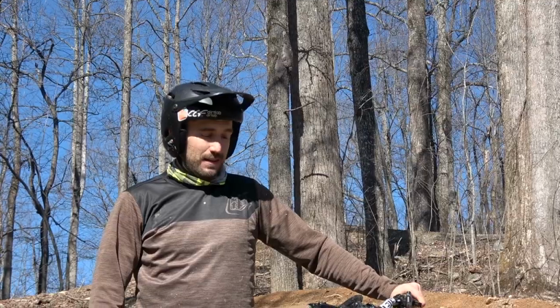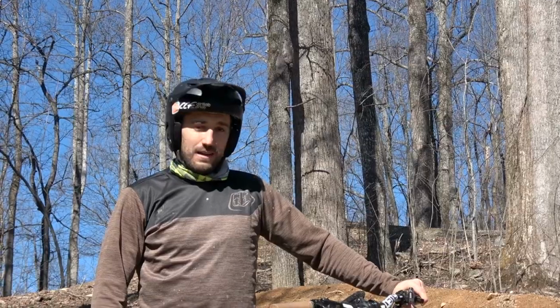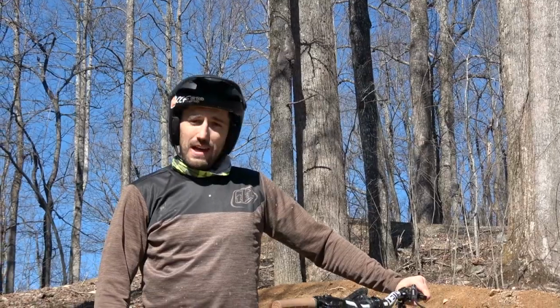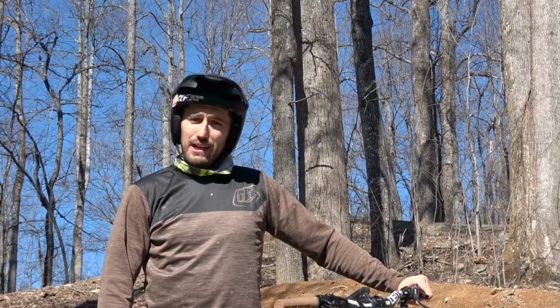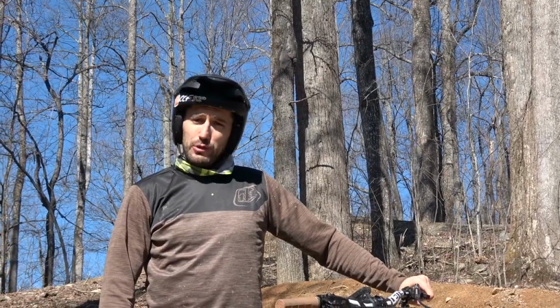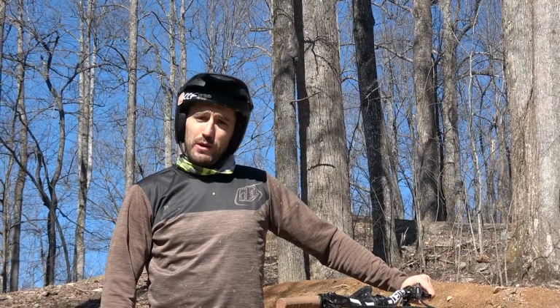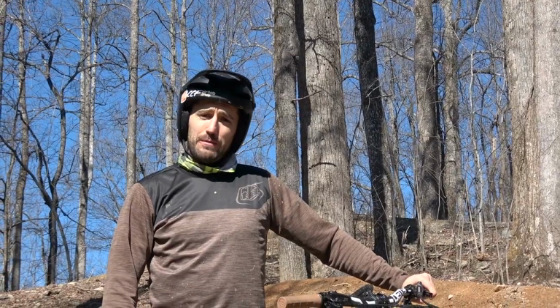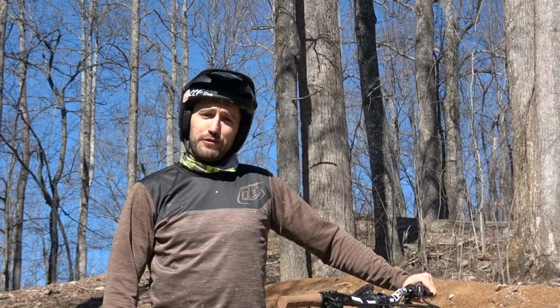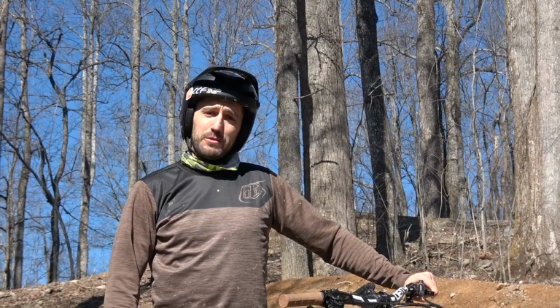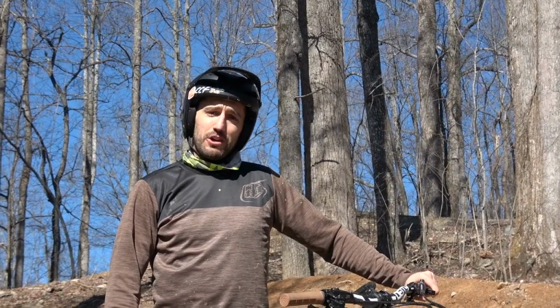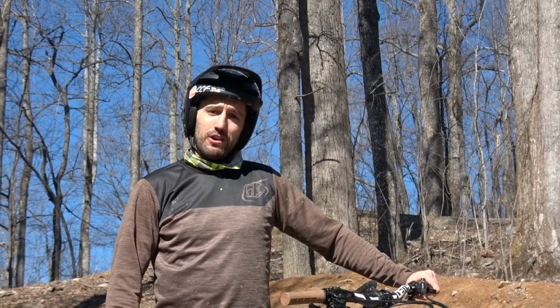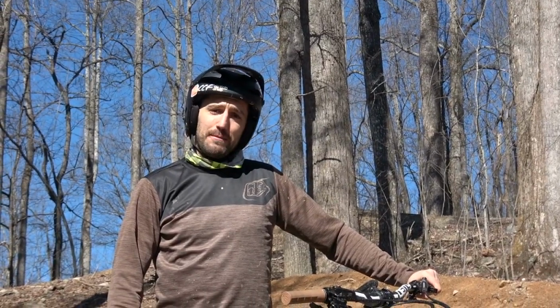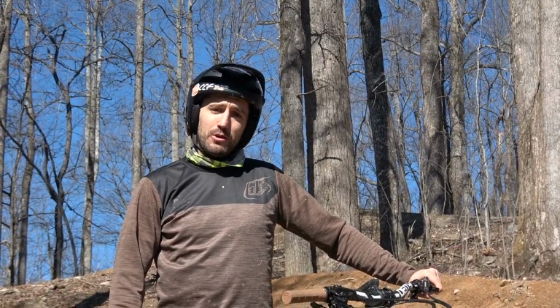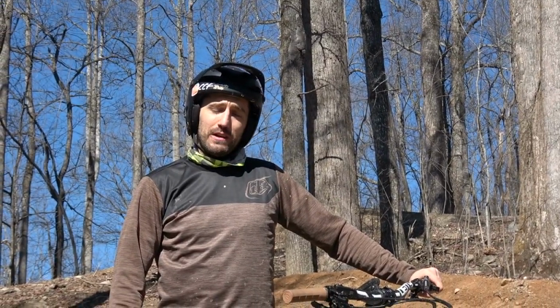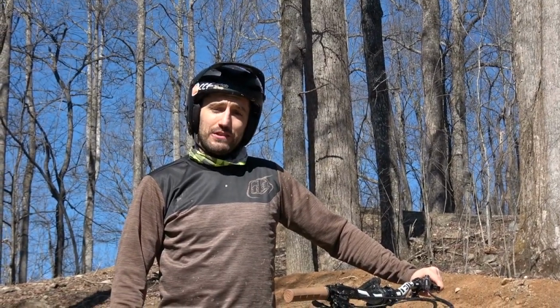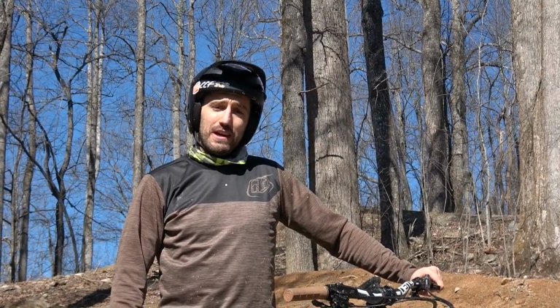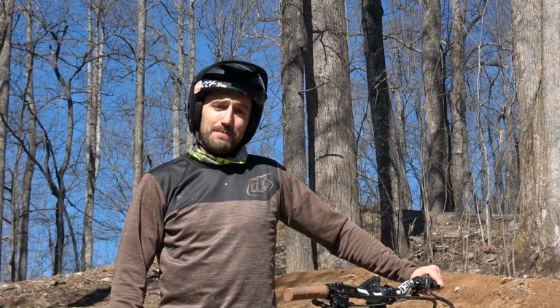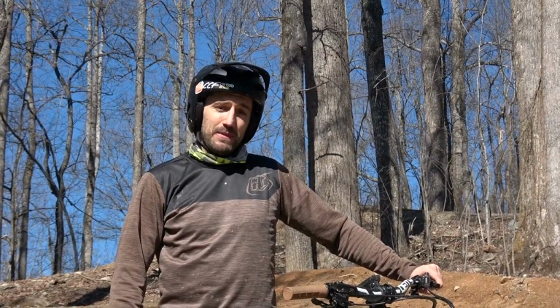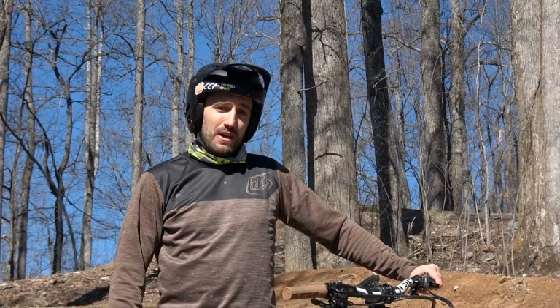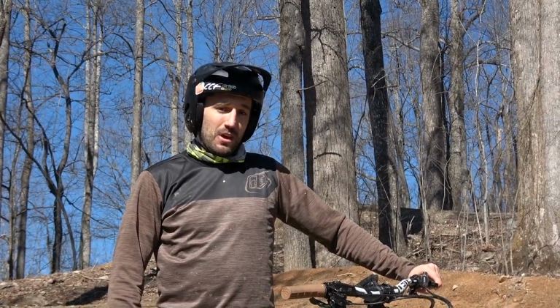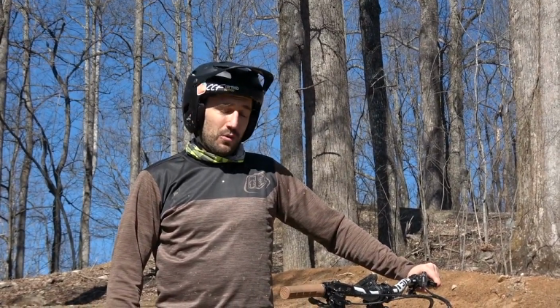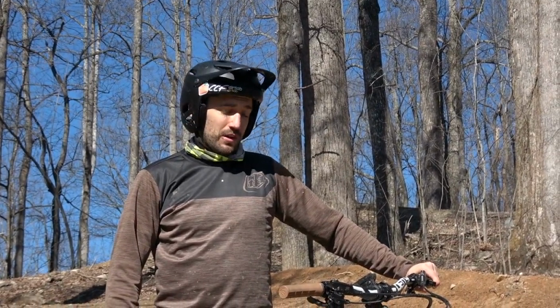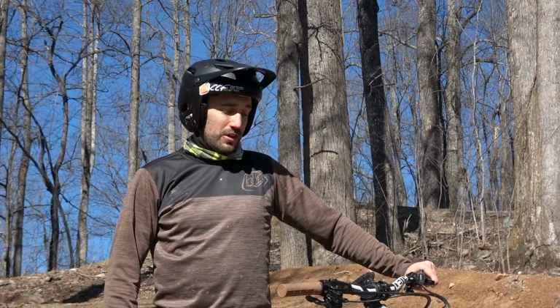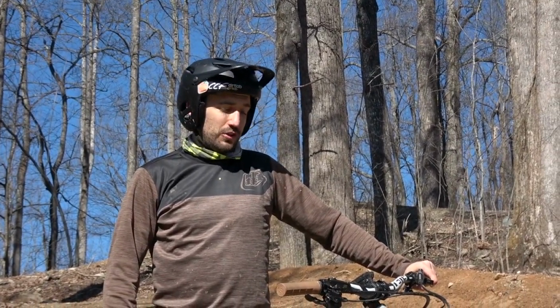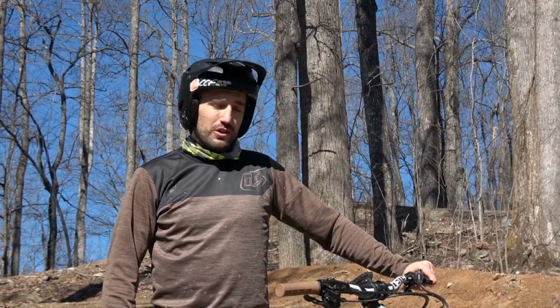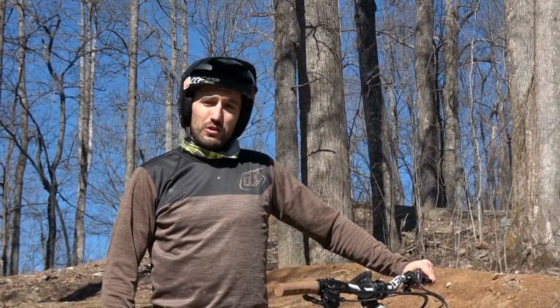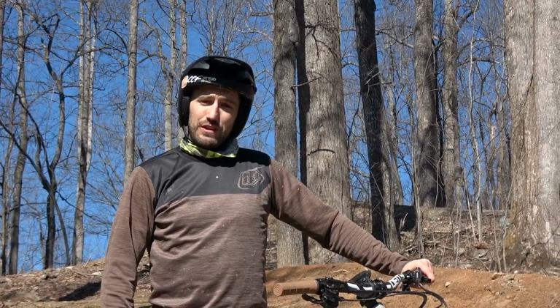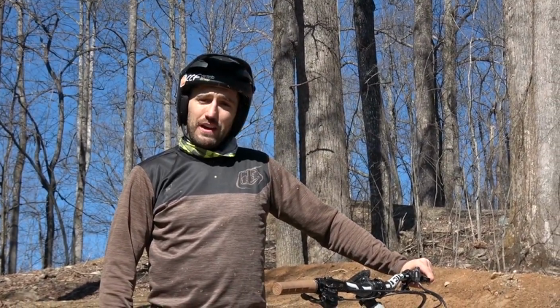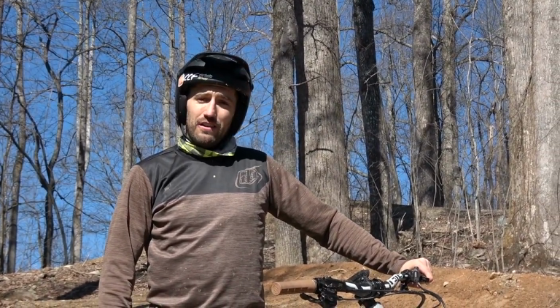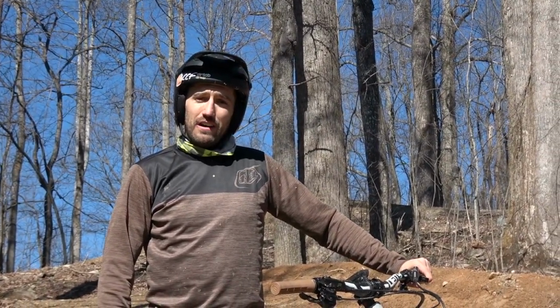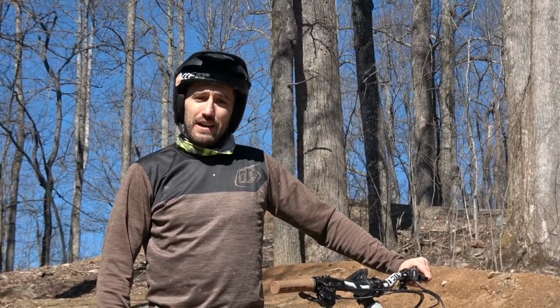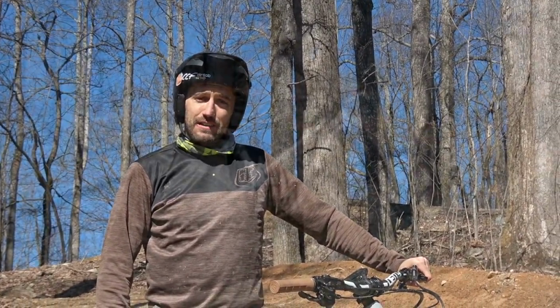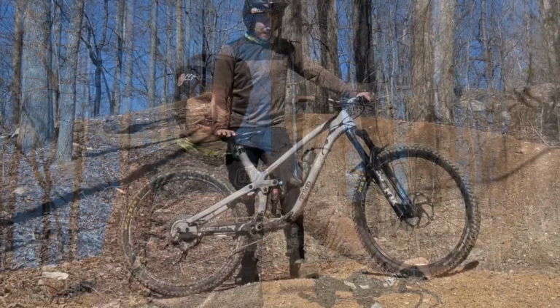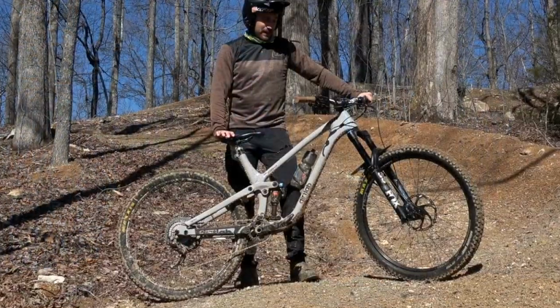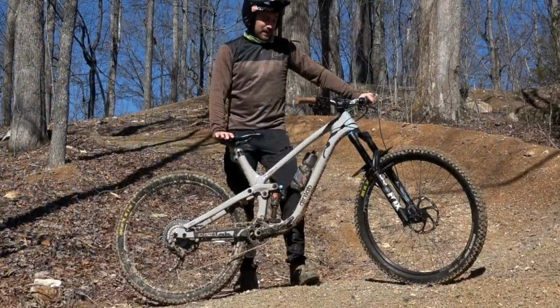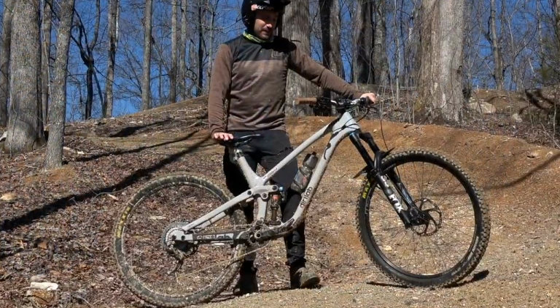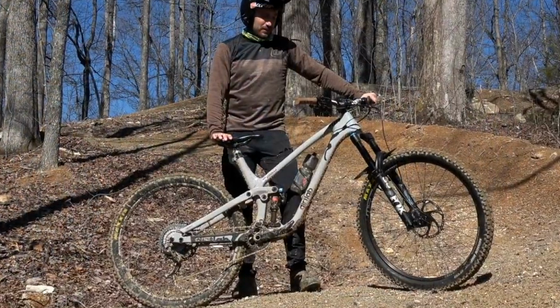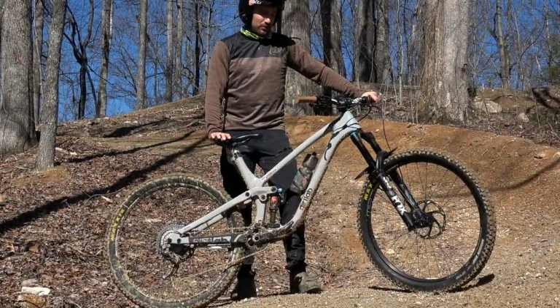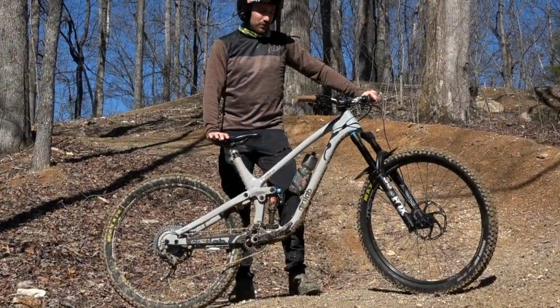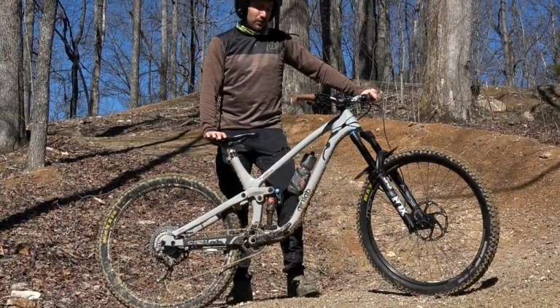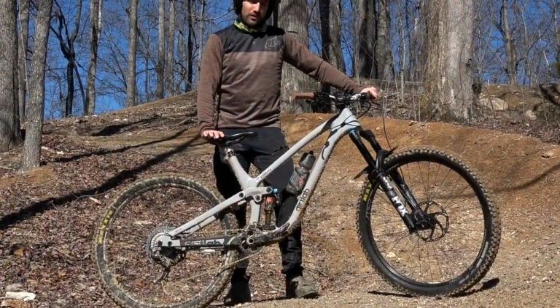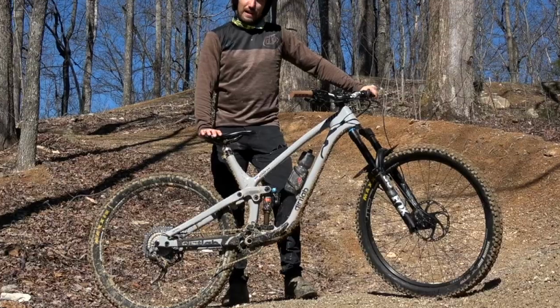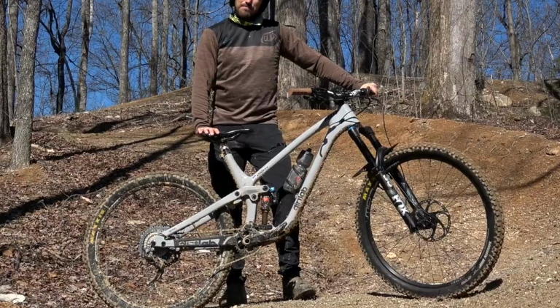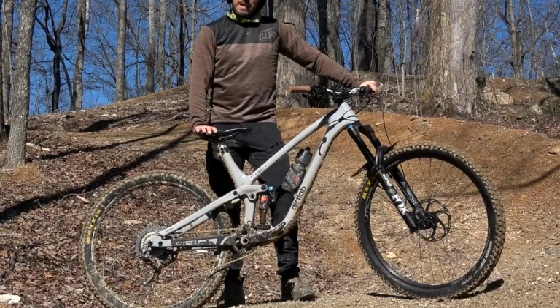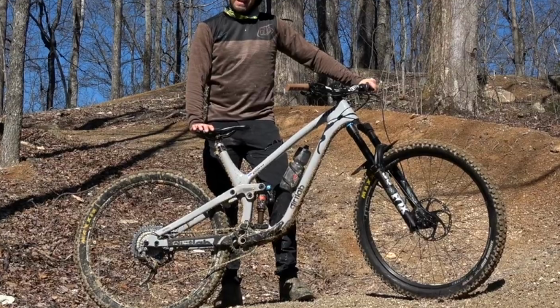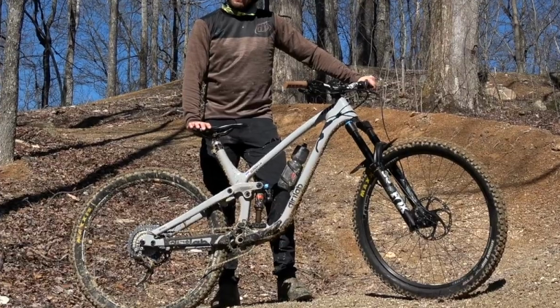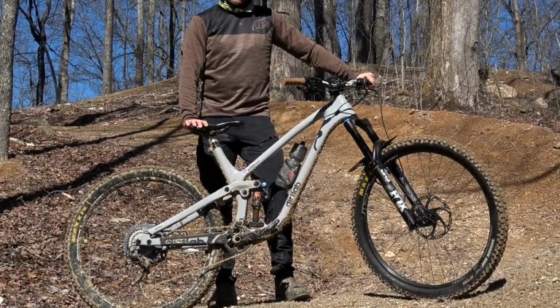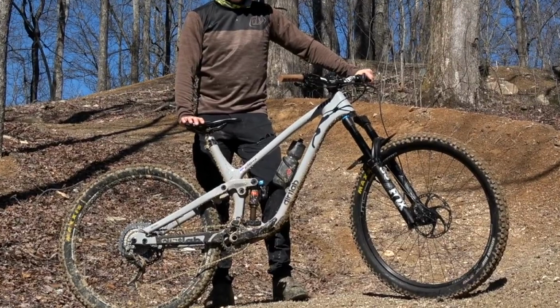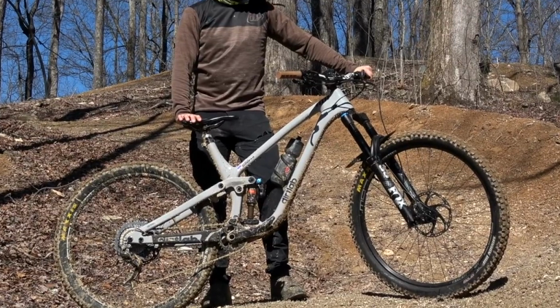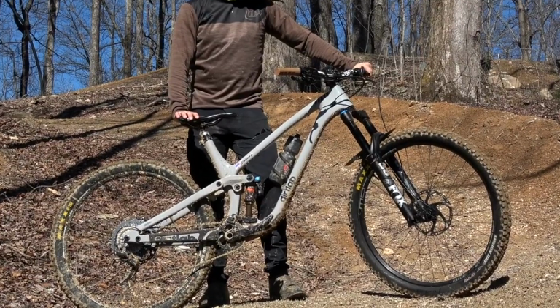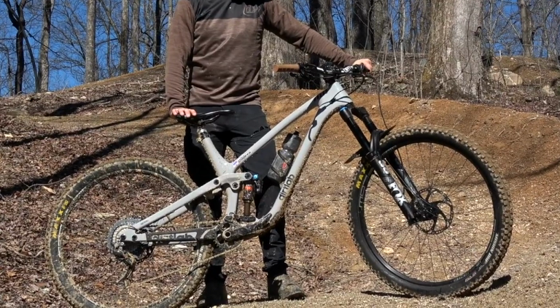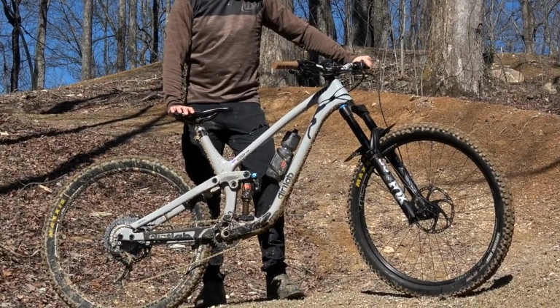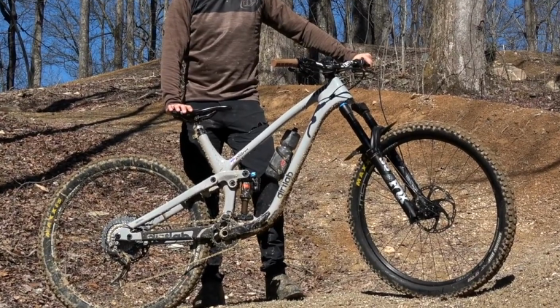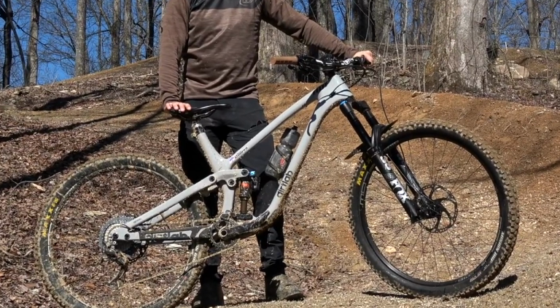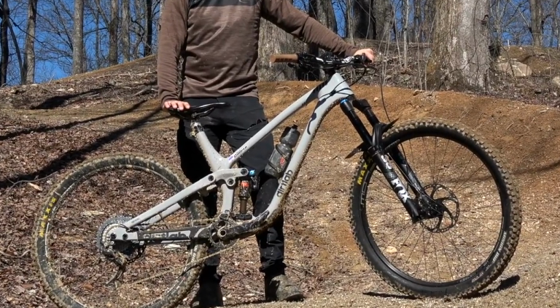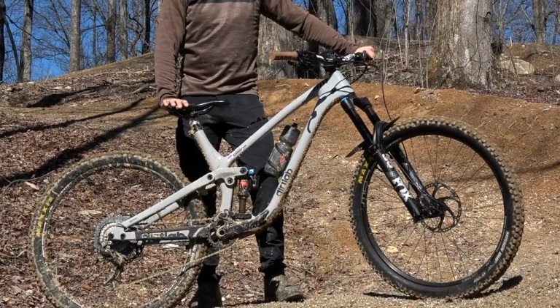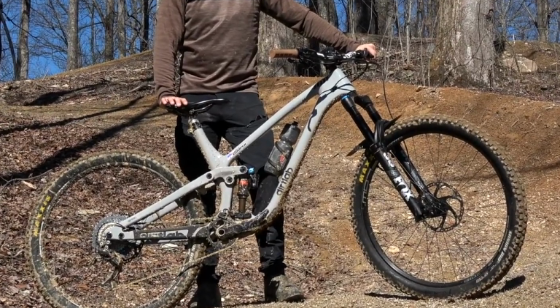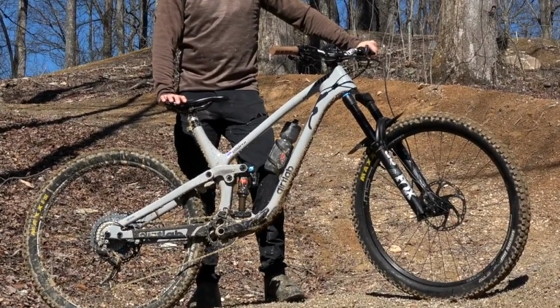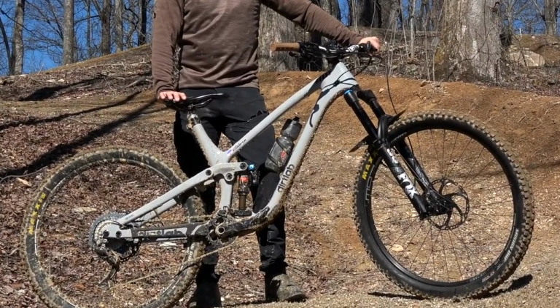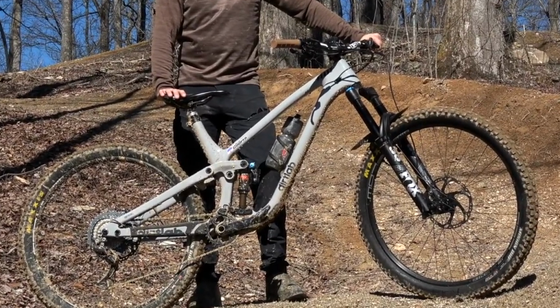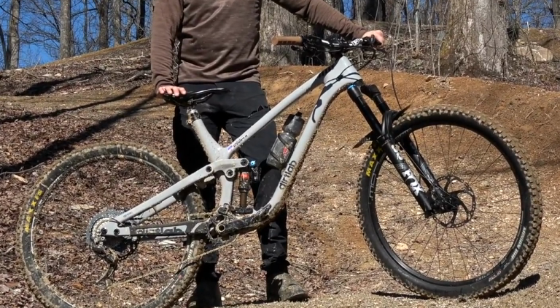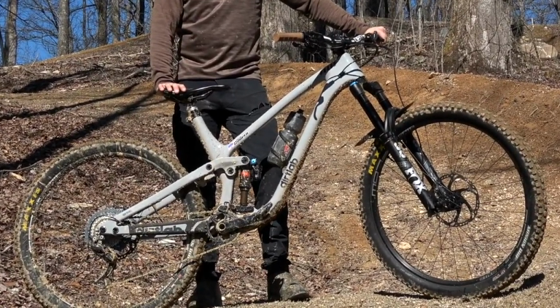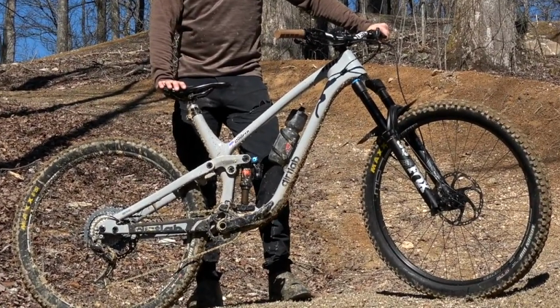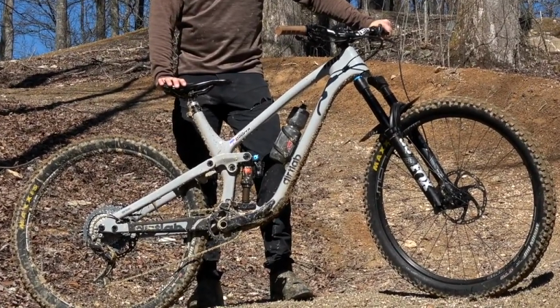Hey, it's Willem from Dirt Lab USA. We're in Canuga, North Carolina. I've got the new Dirt Lab Menace. This is an enduro build right here.